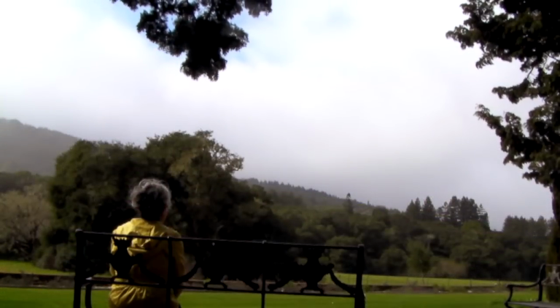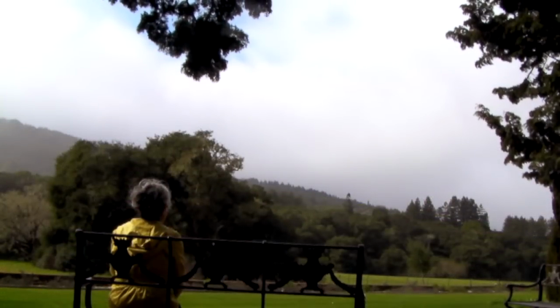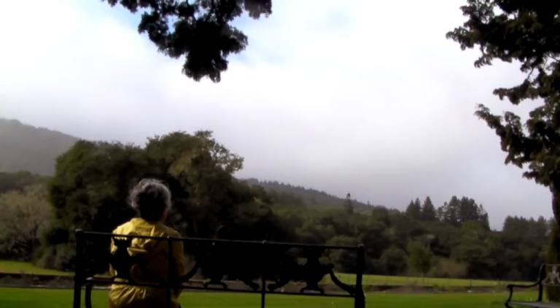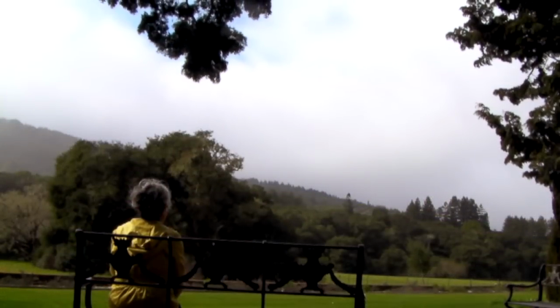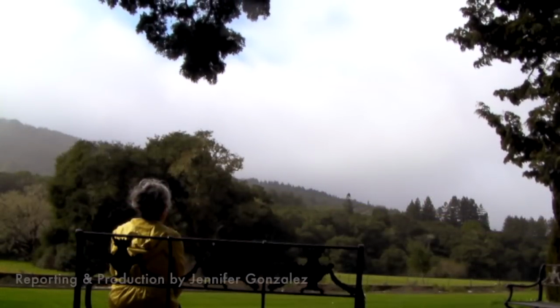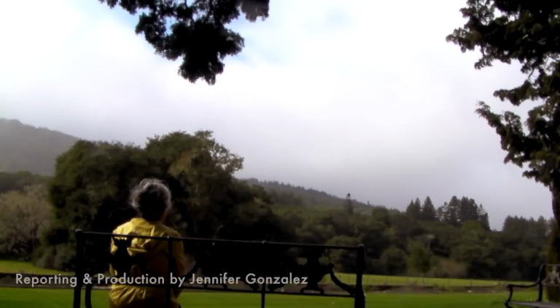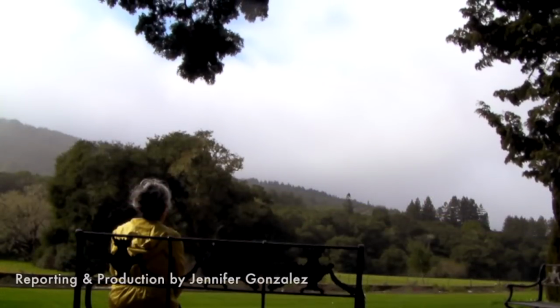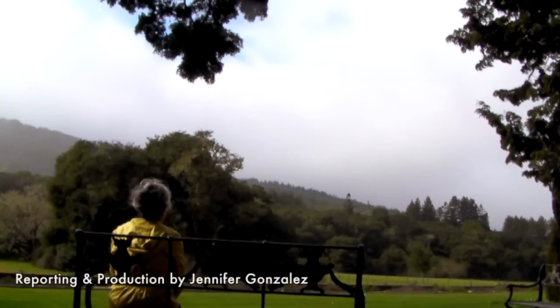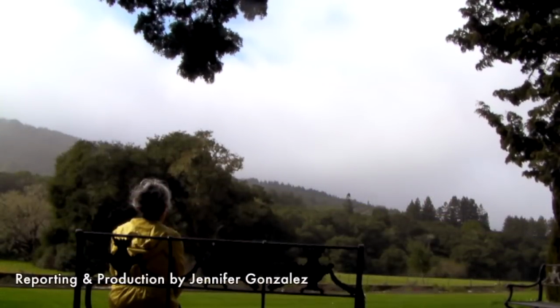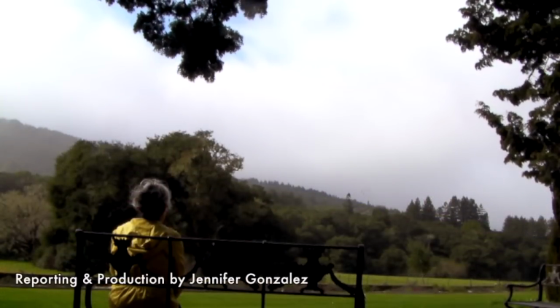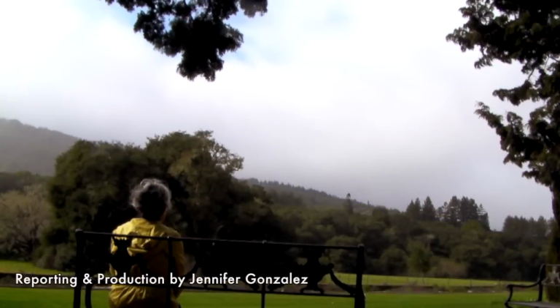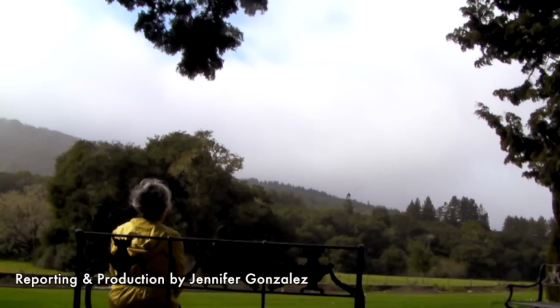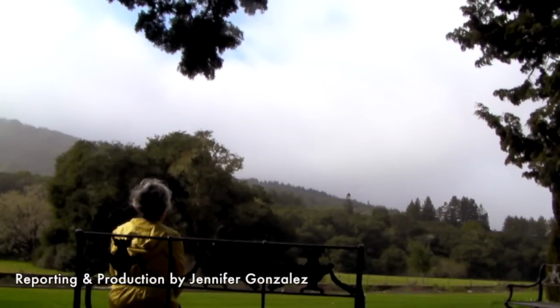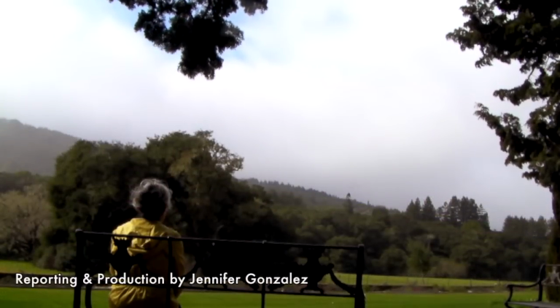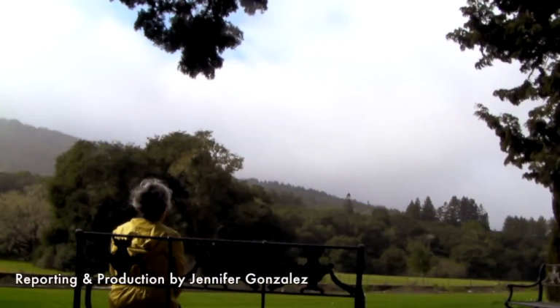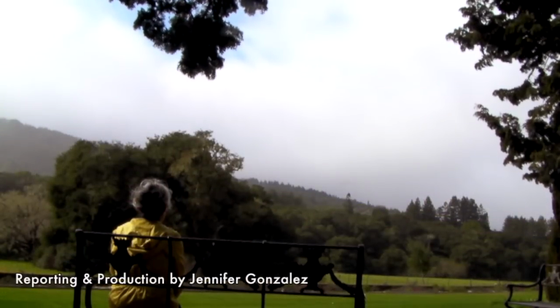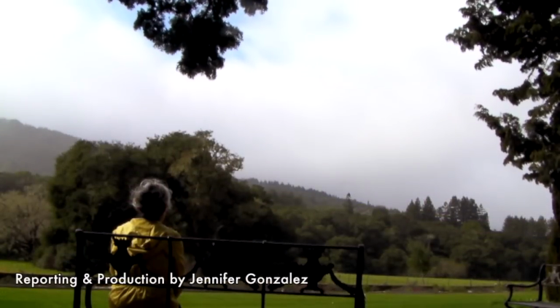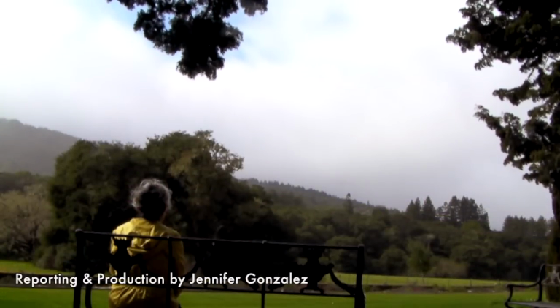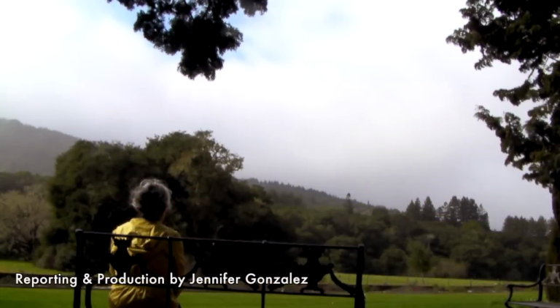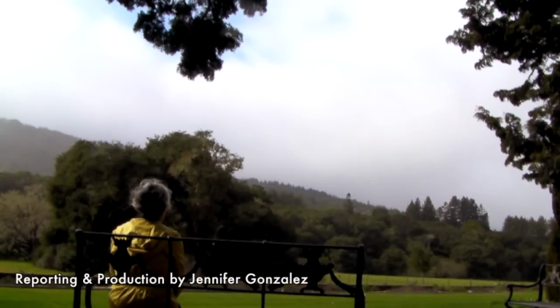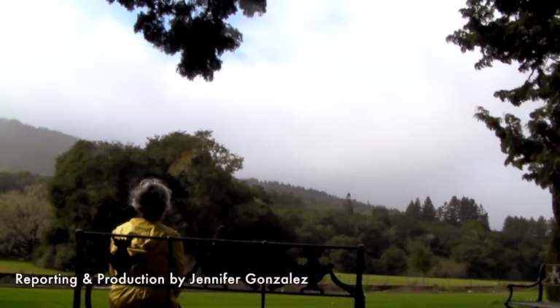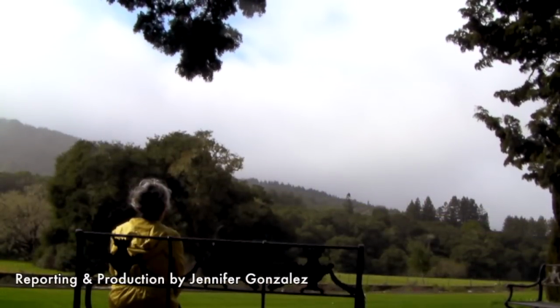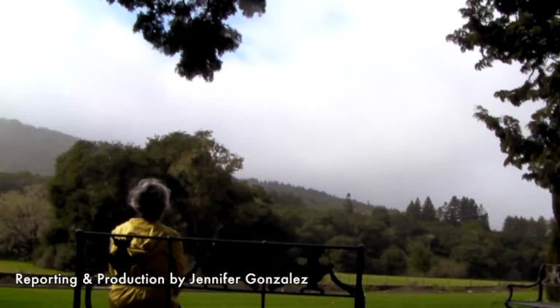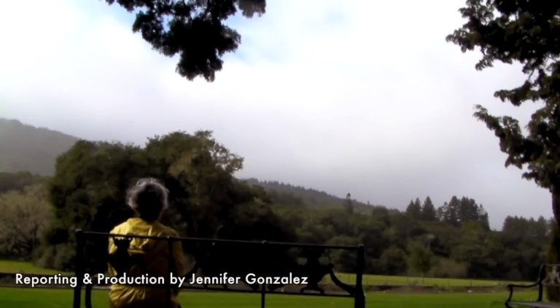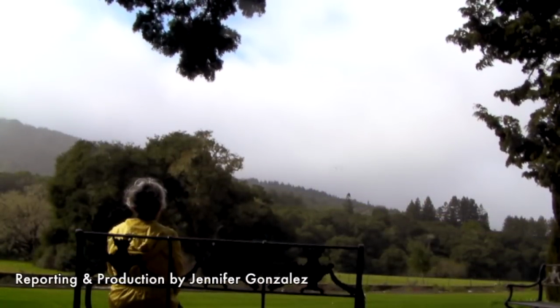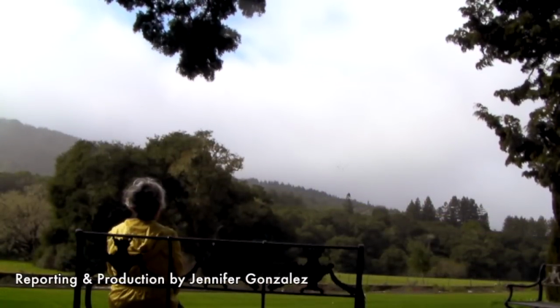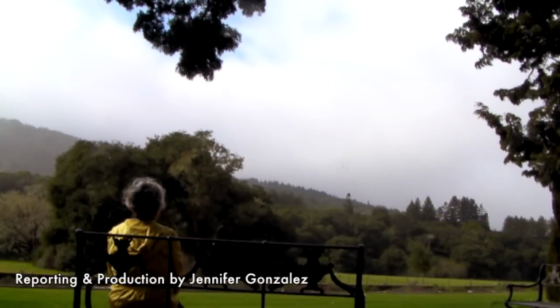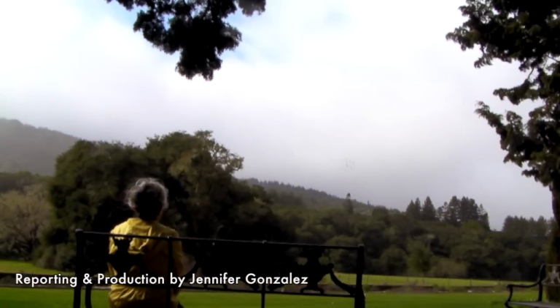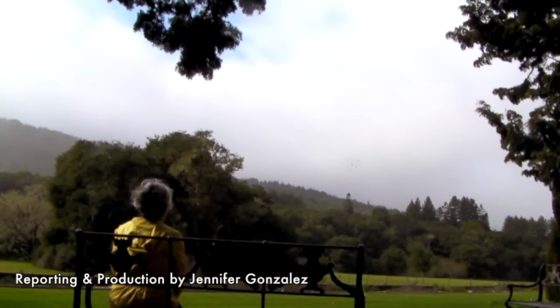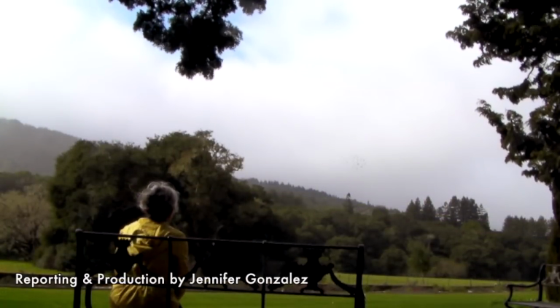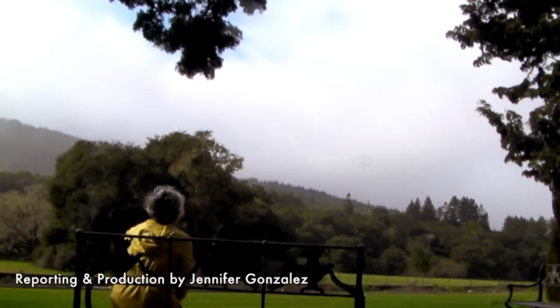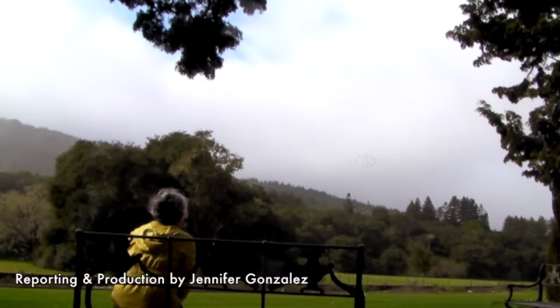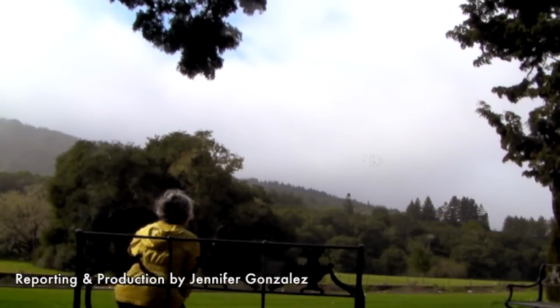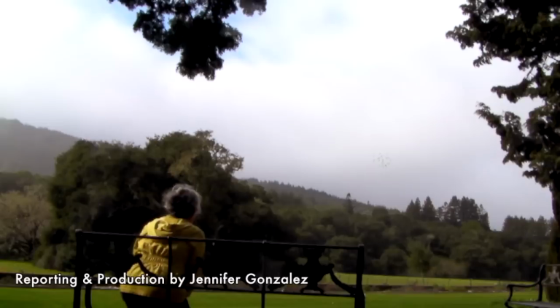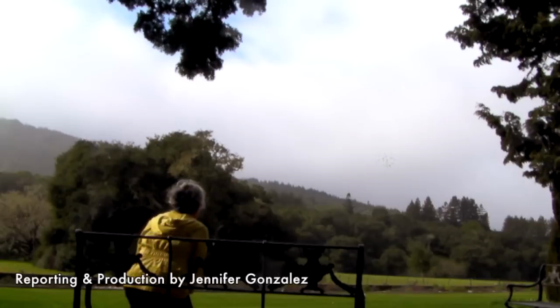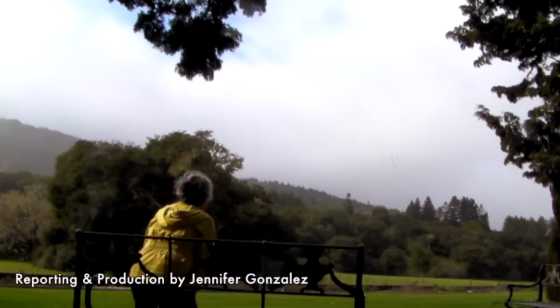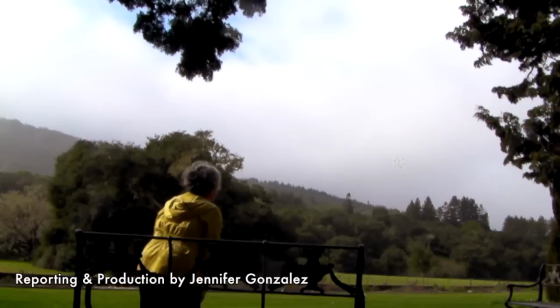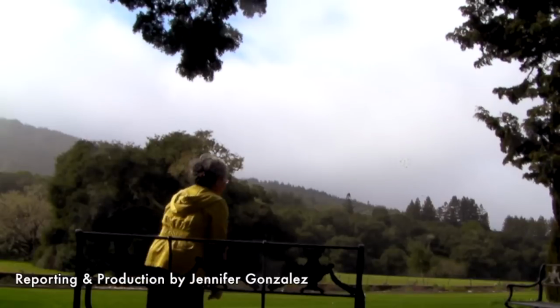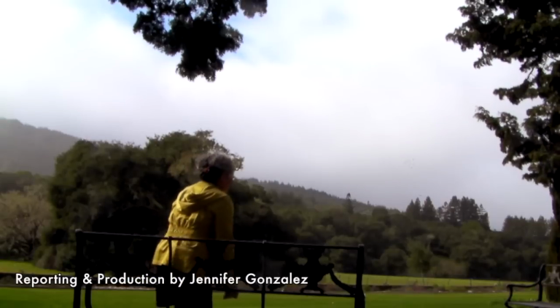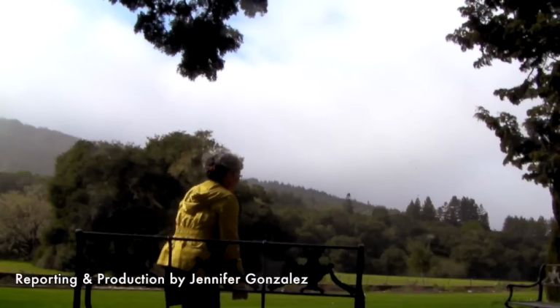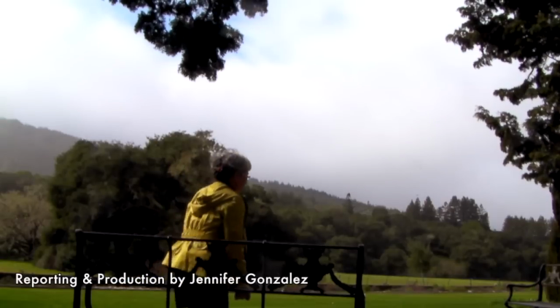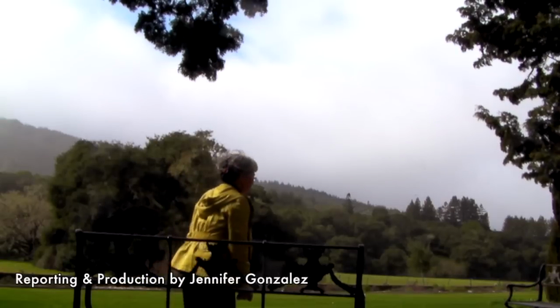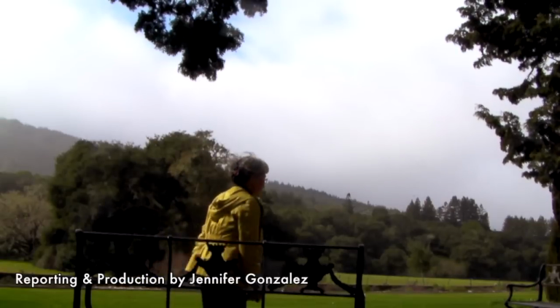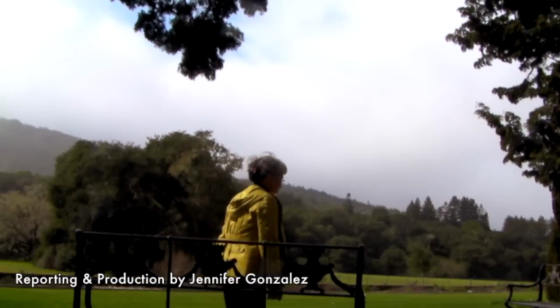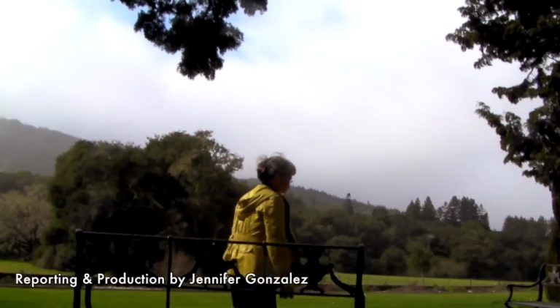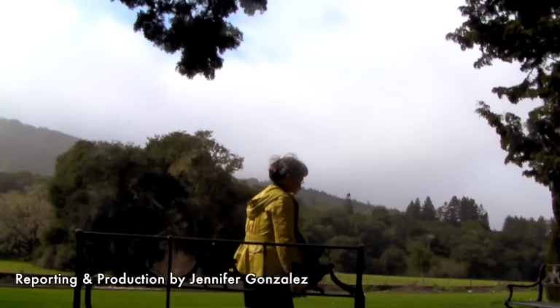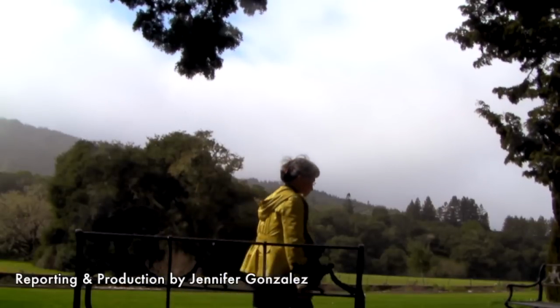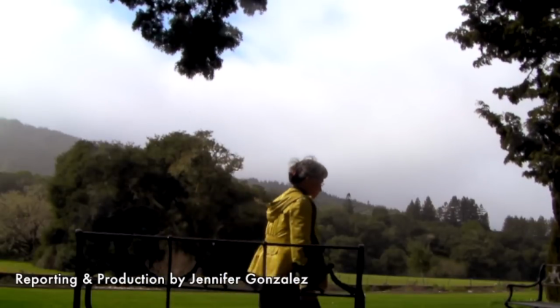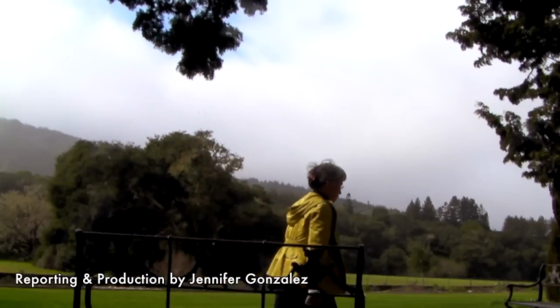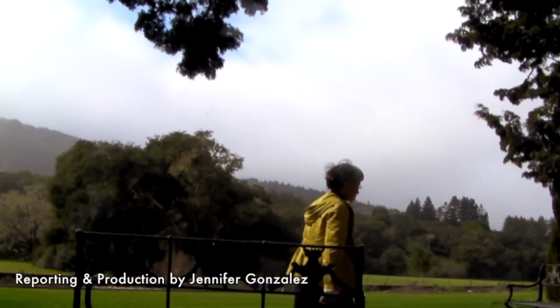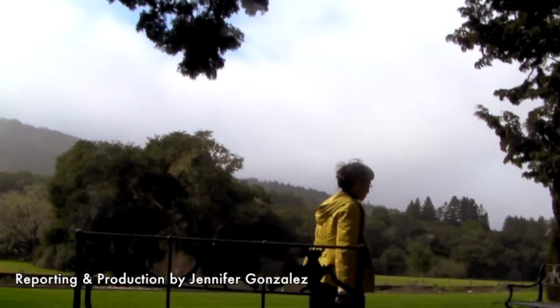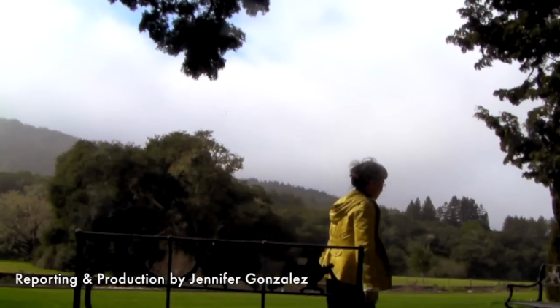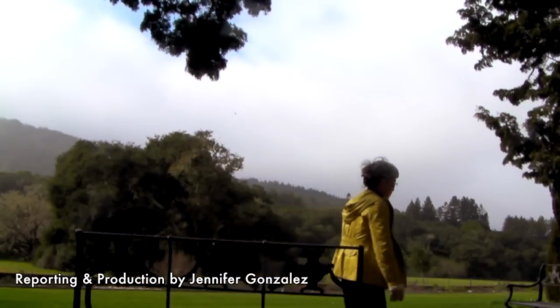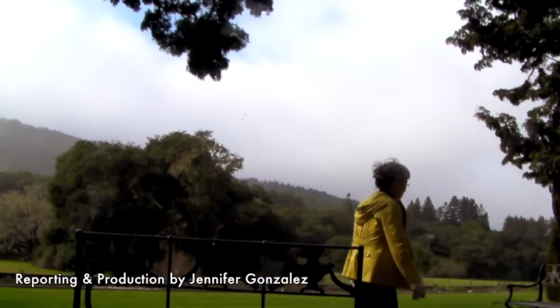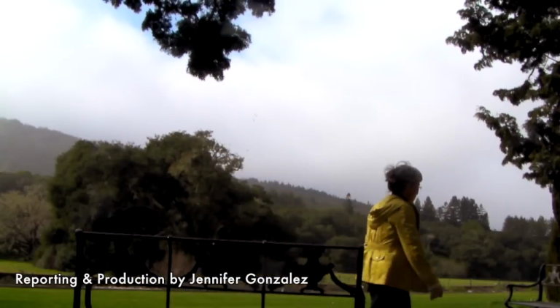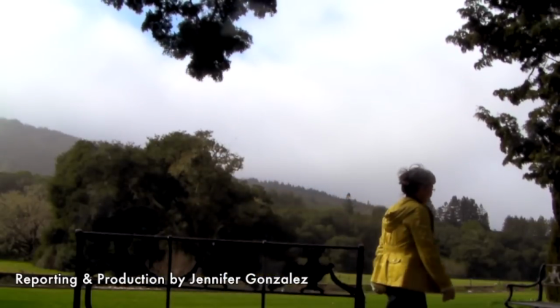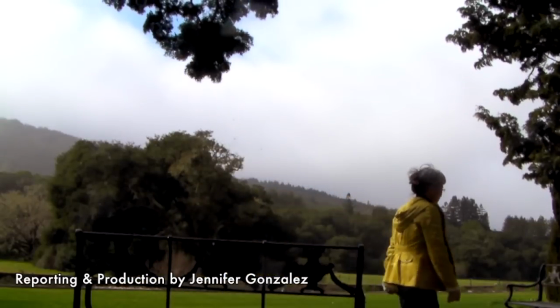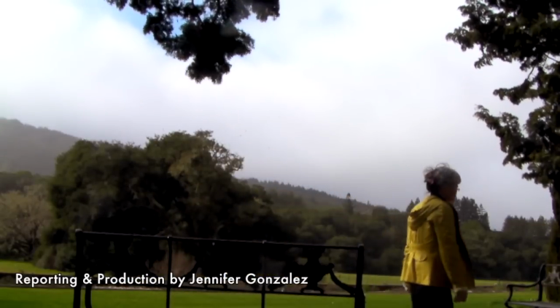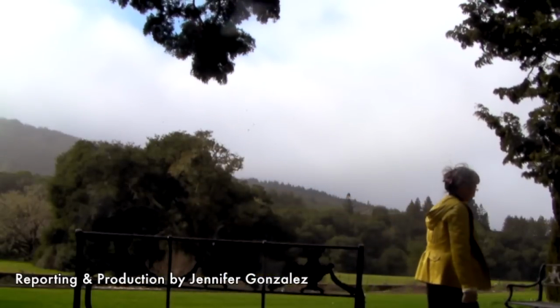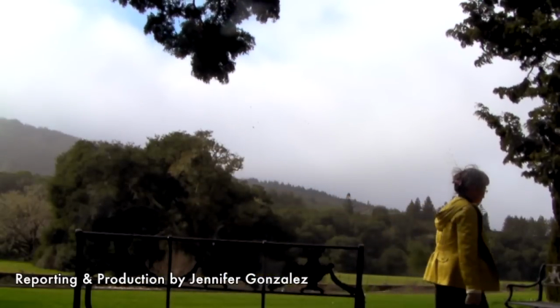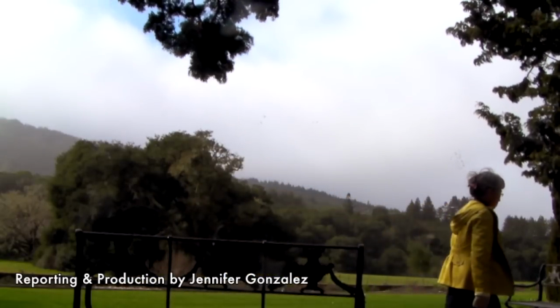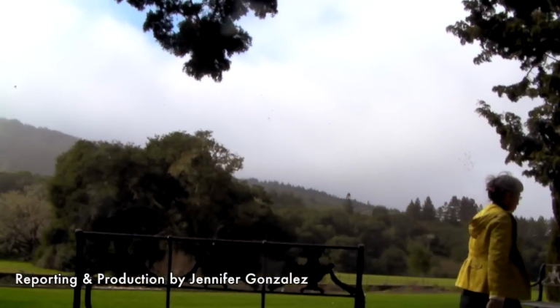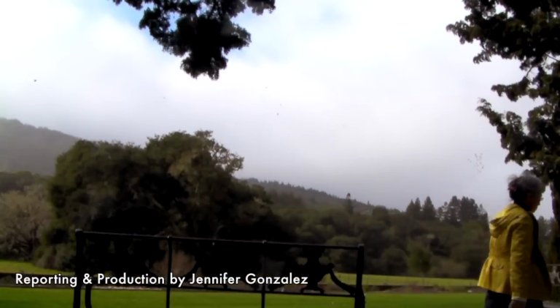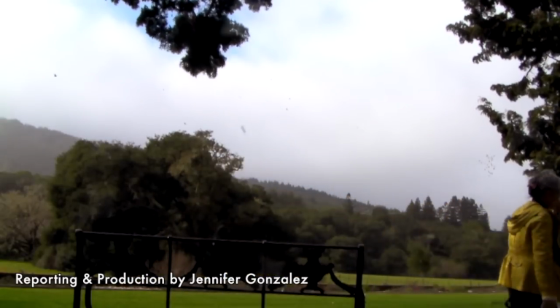This is Jennifer Gonzalez reporting for the Peninsula Press, a project of the Stanford Graduate Program in Journalism.